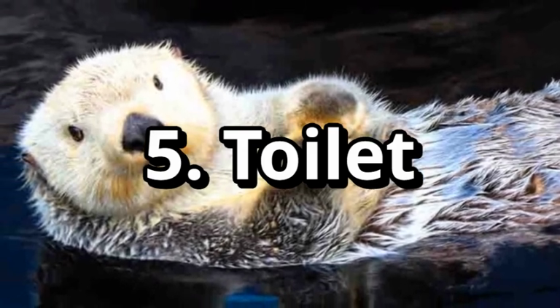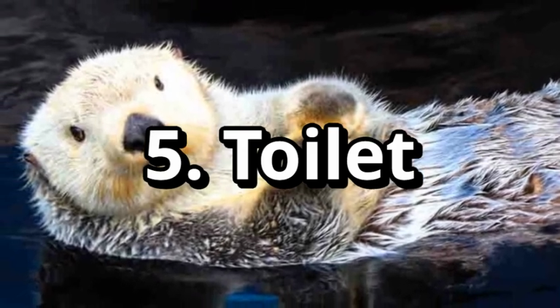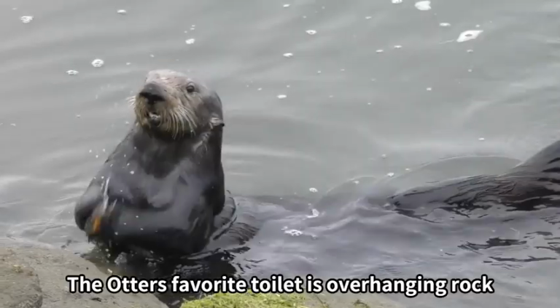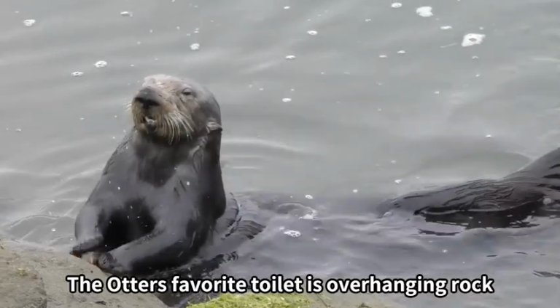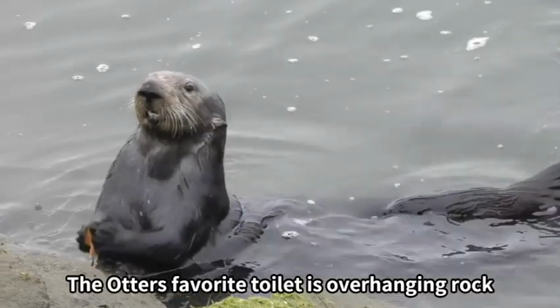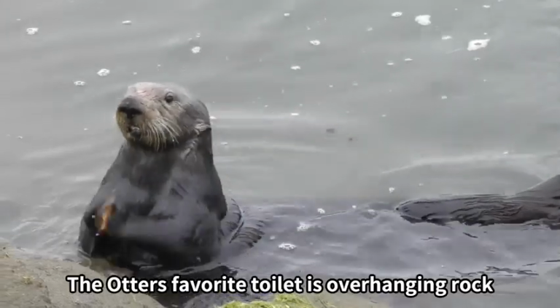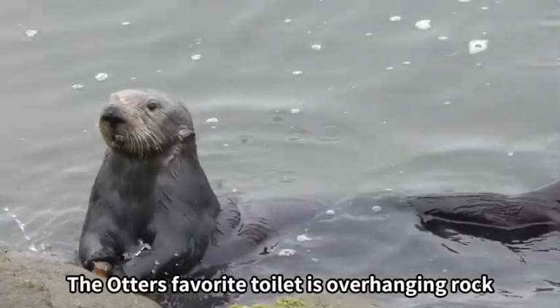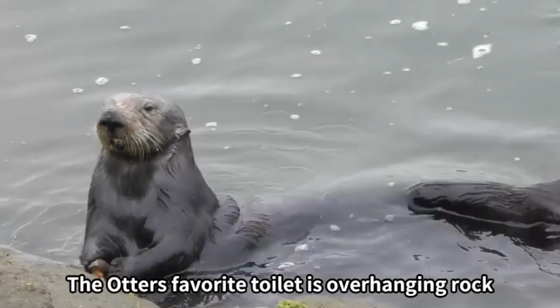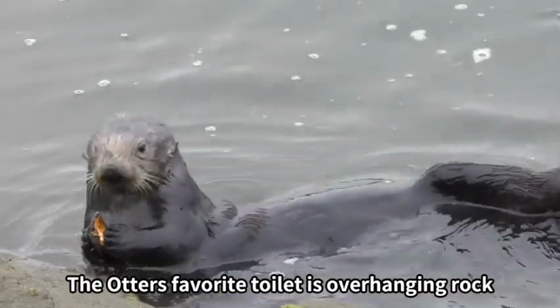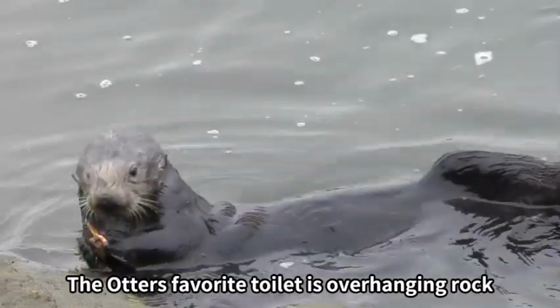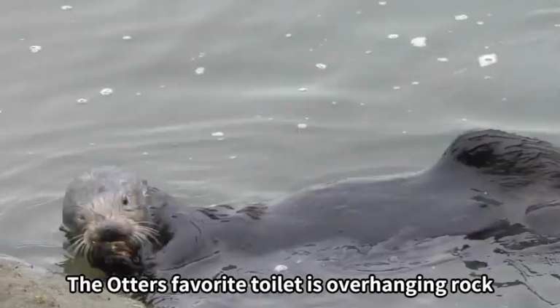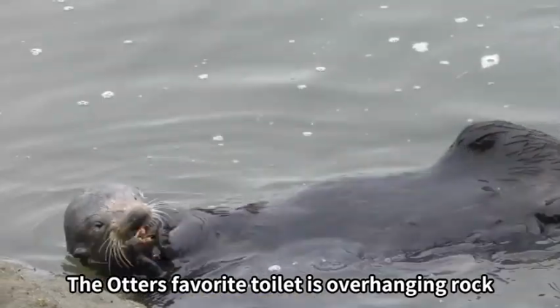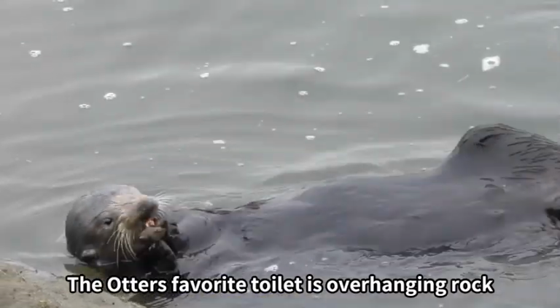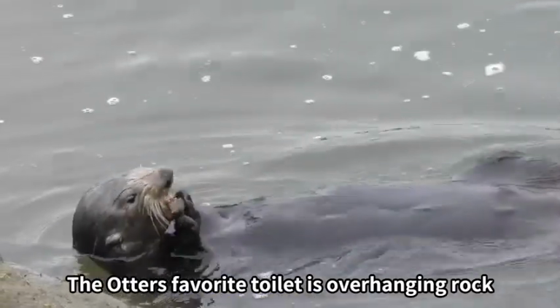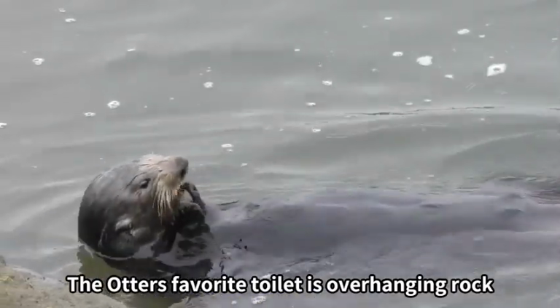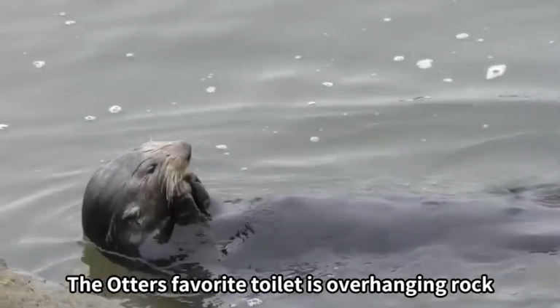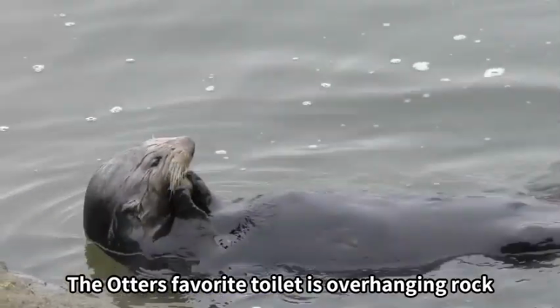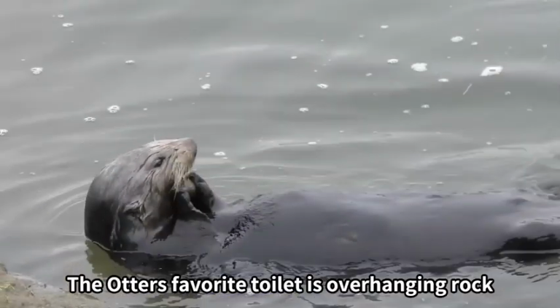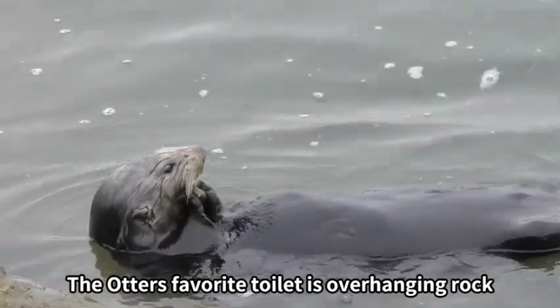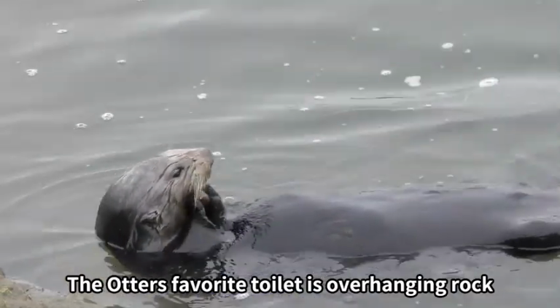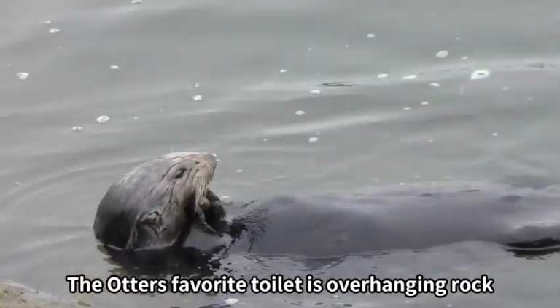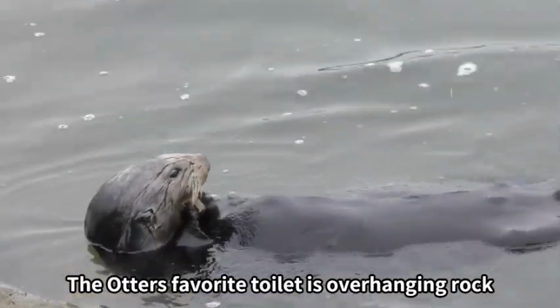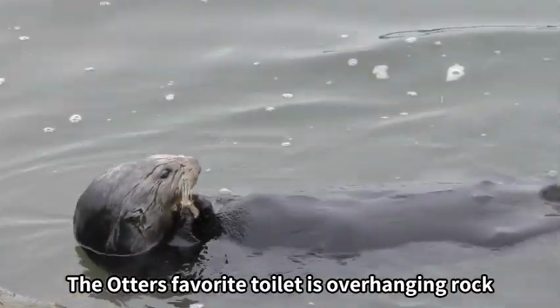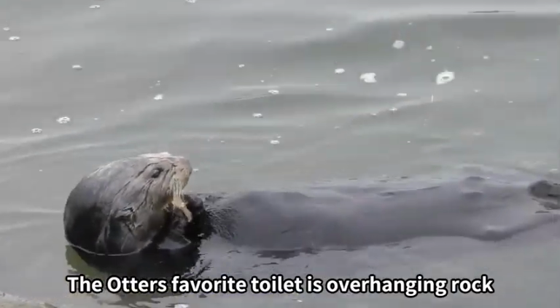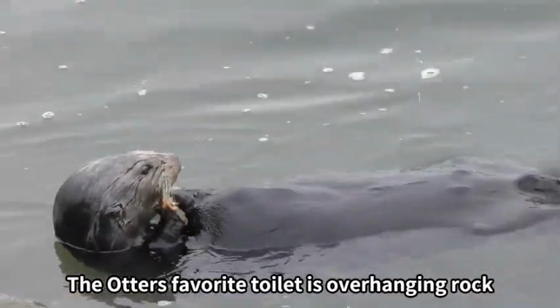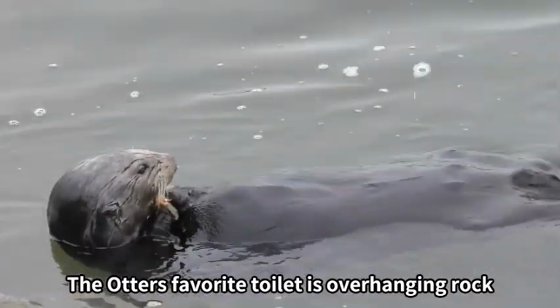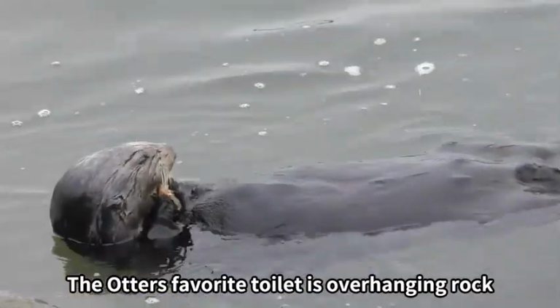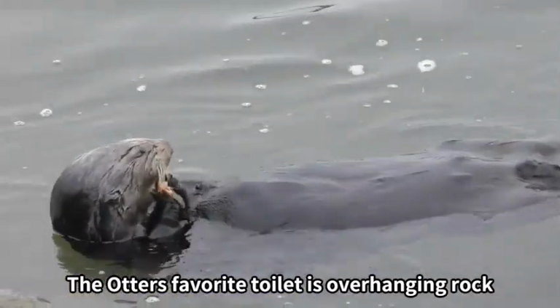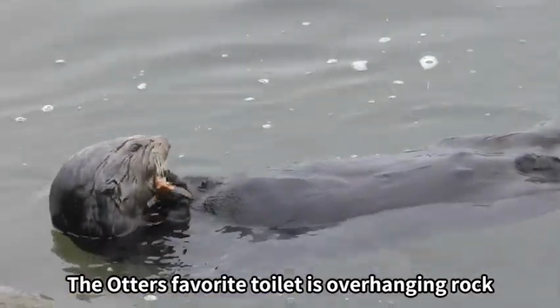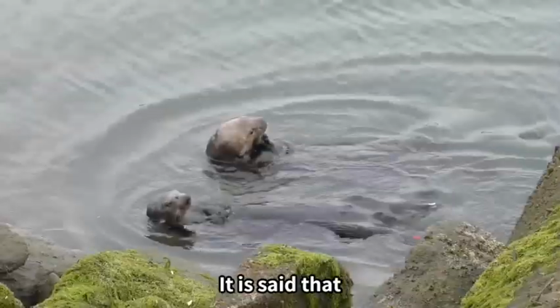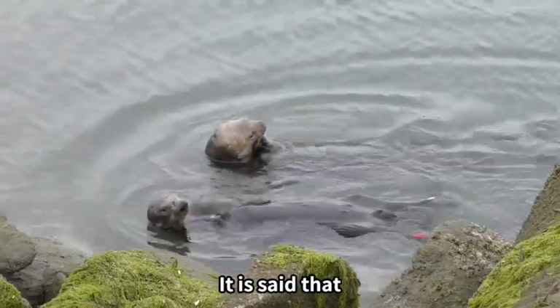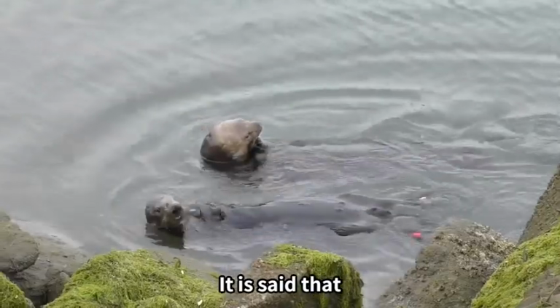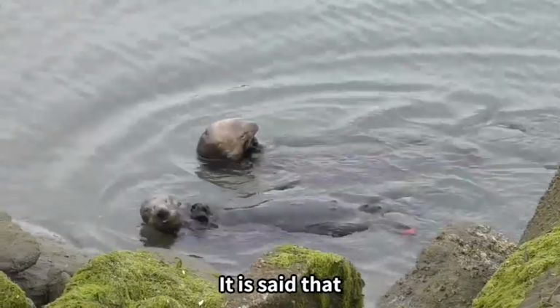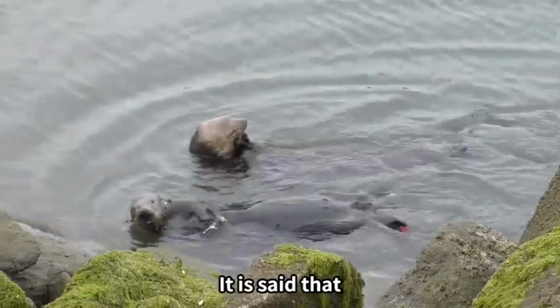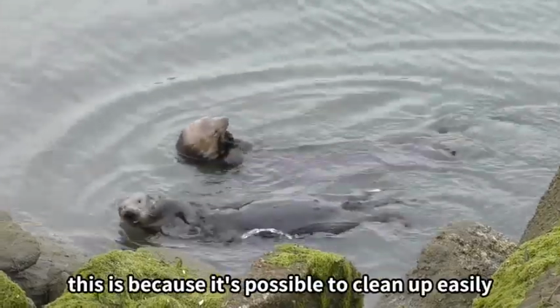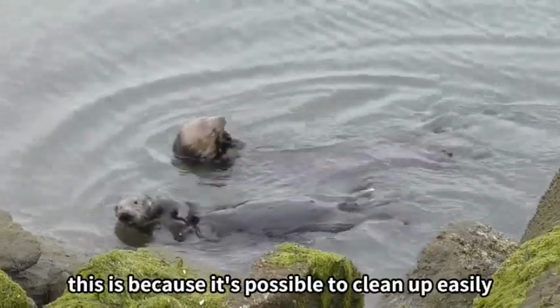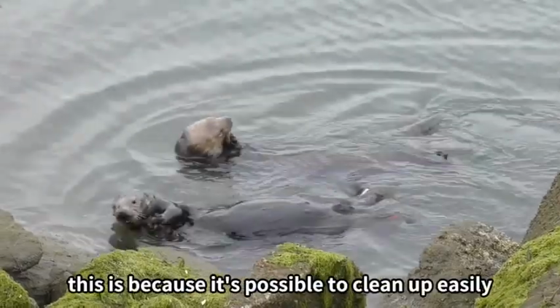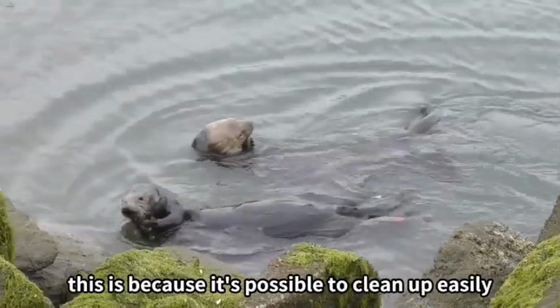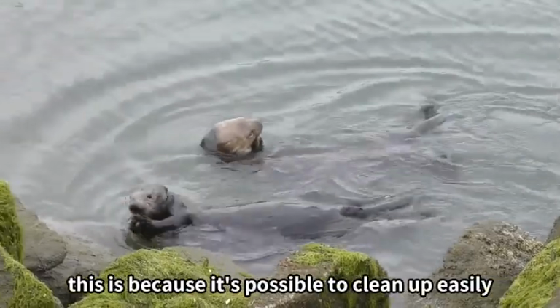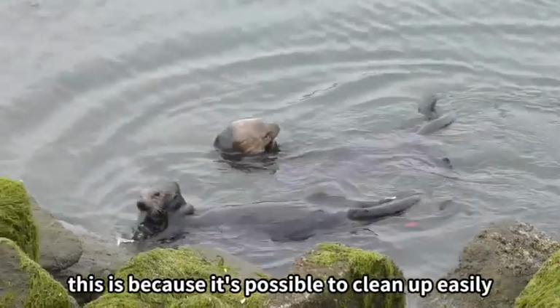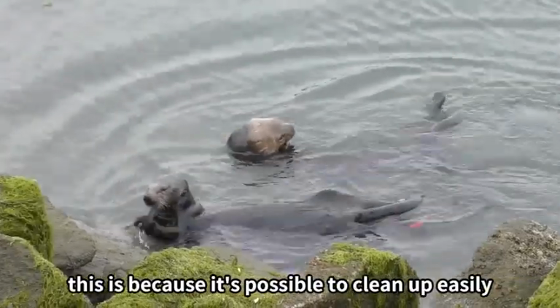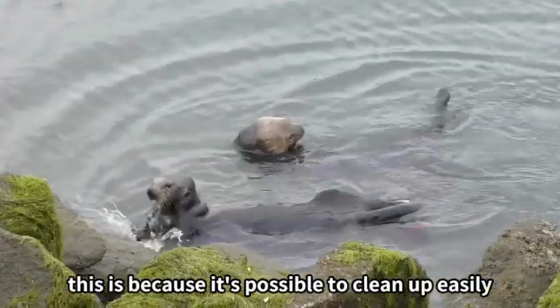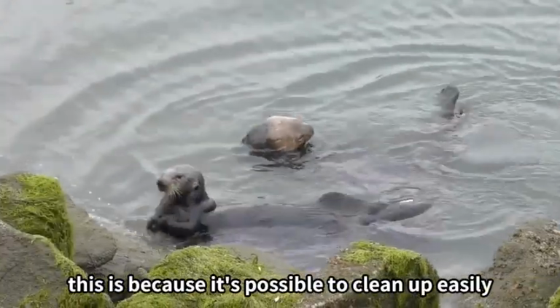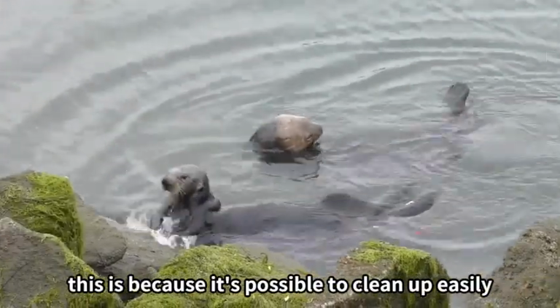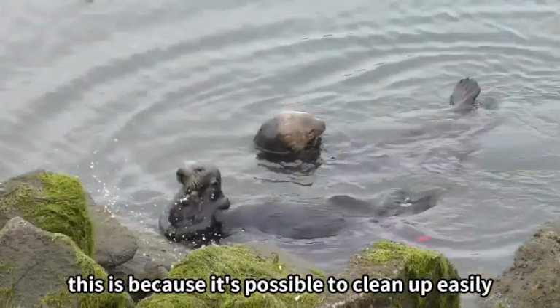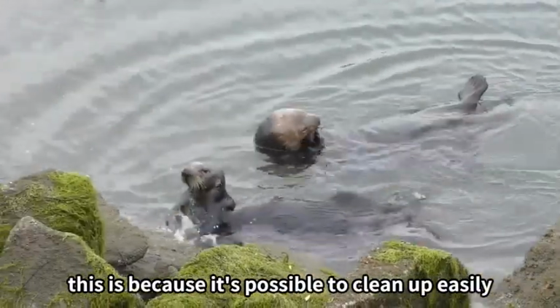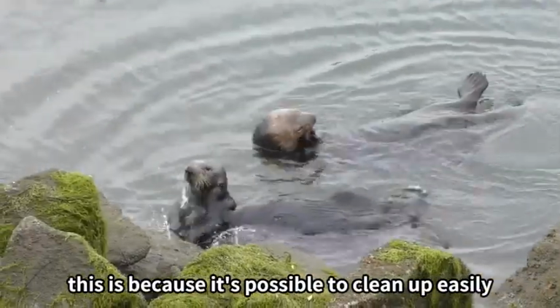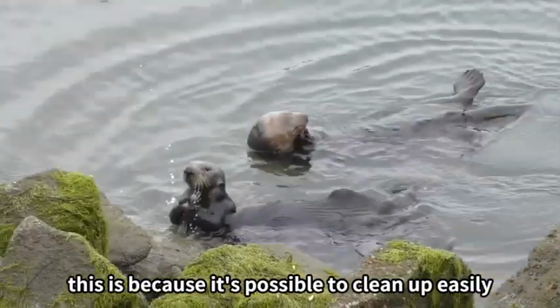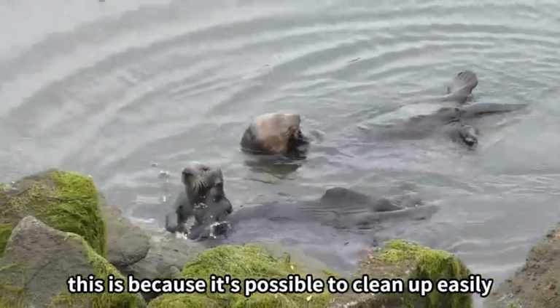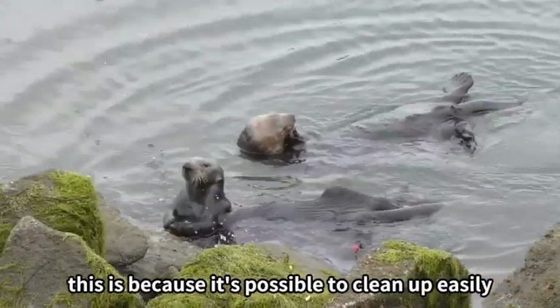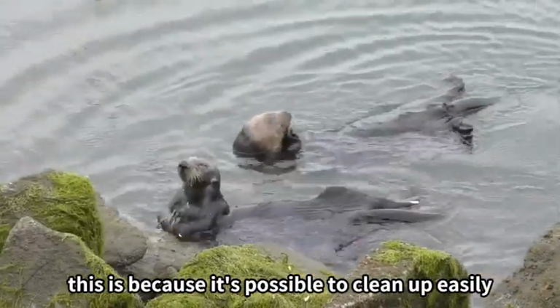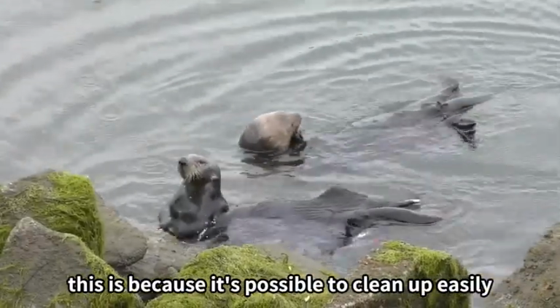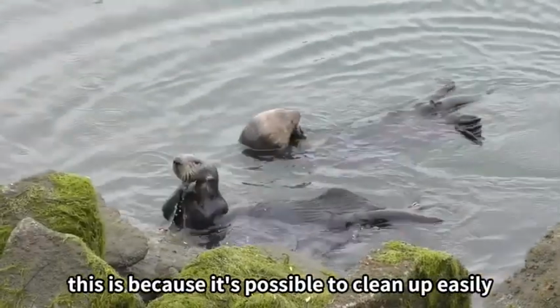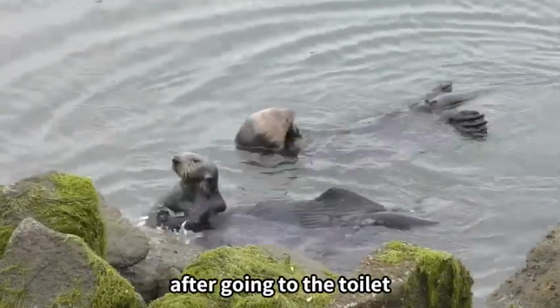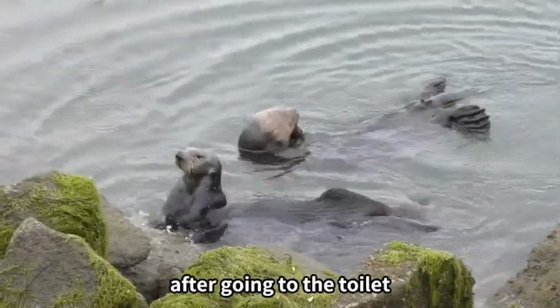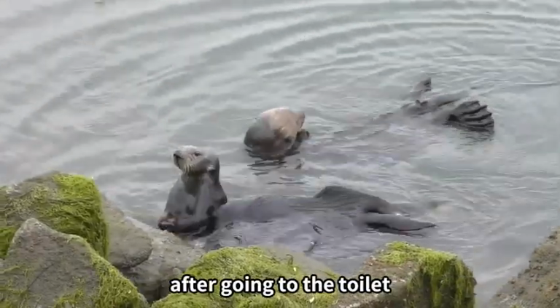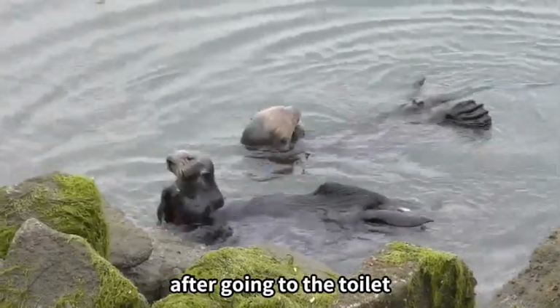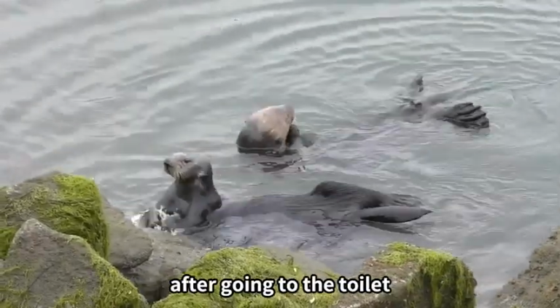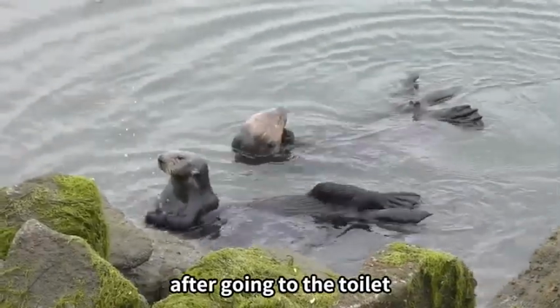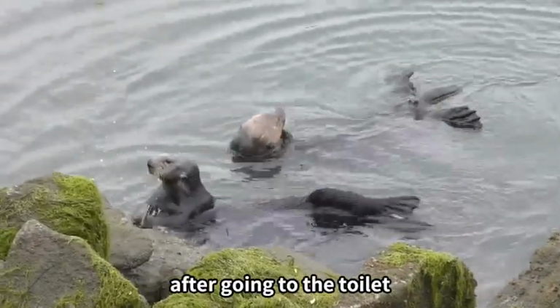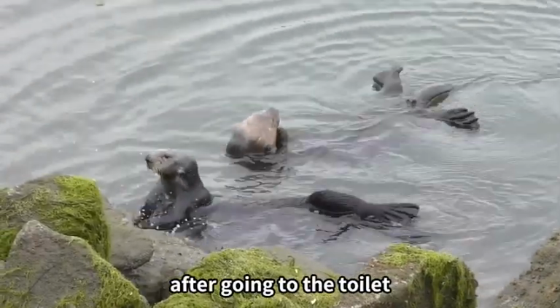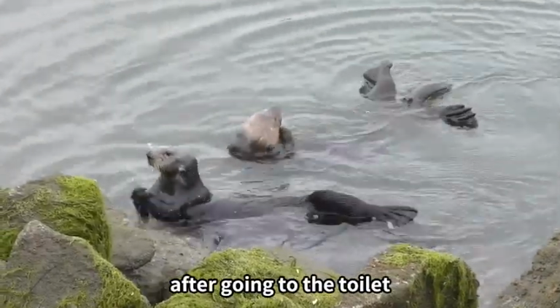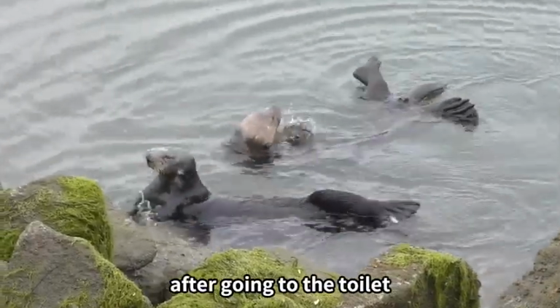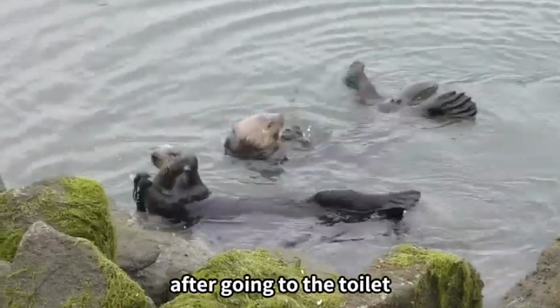The otter's favorite toilet is overhanging rocks. It is said that this is because it's possible to clean up easily after going to the toilet.